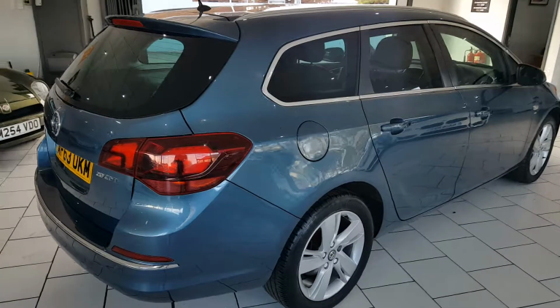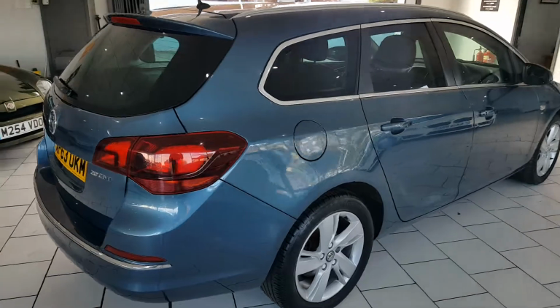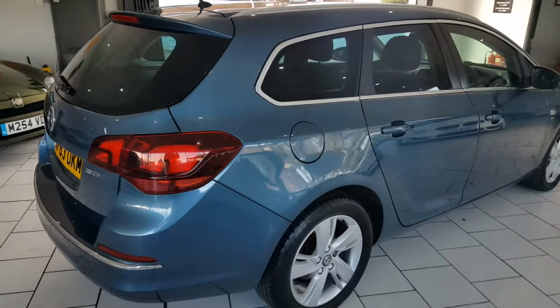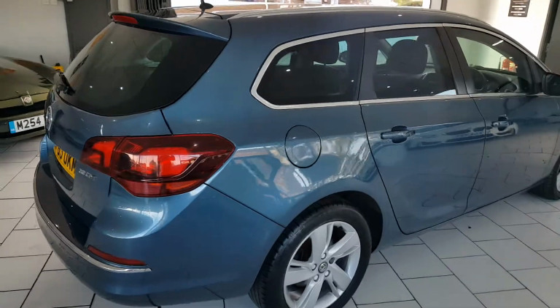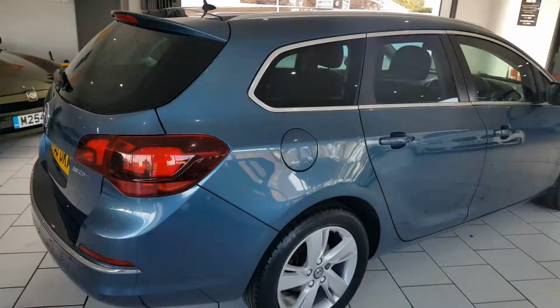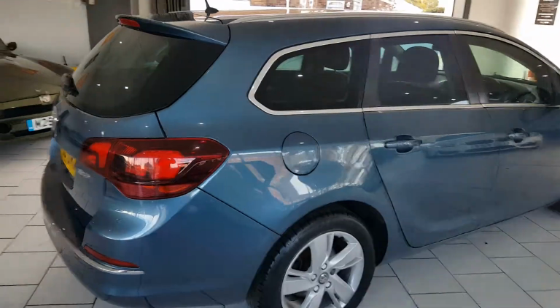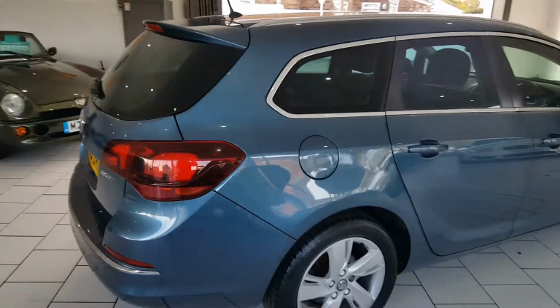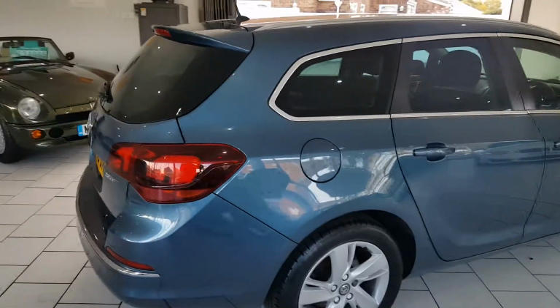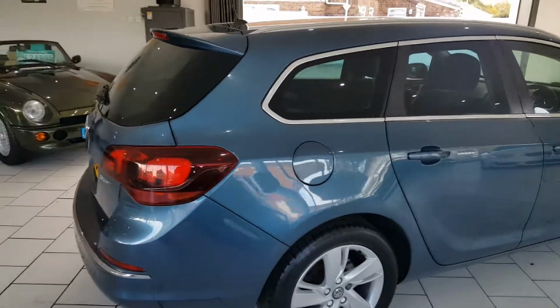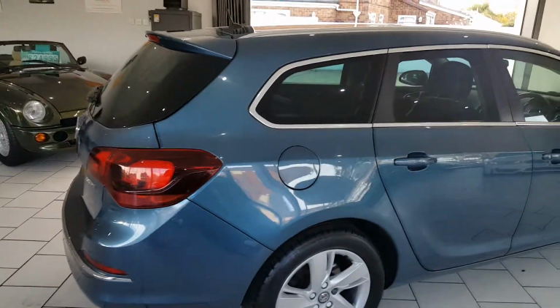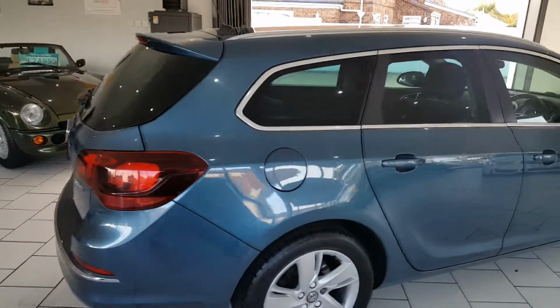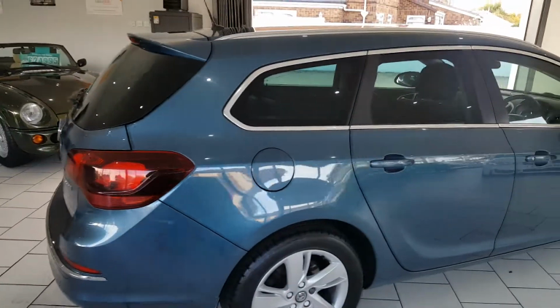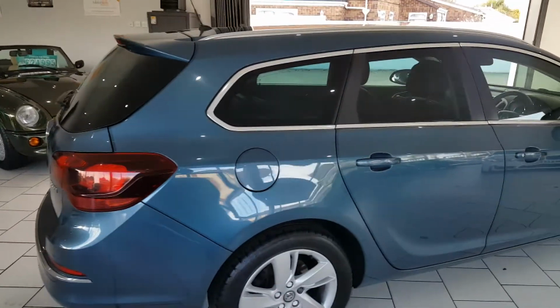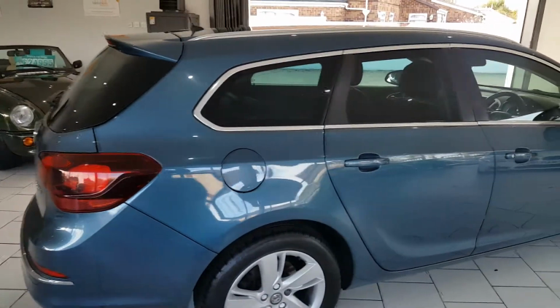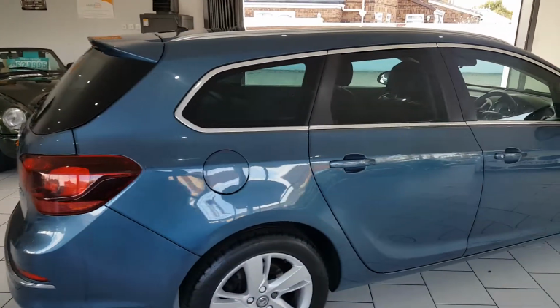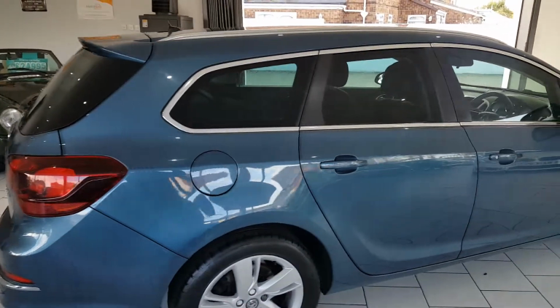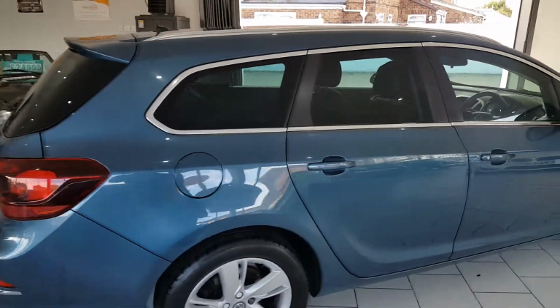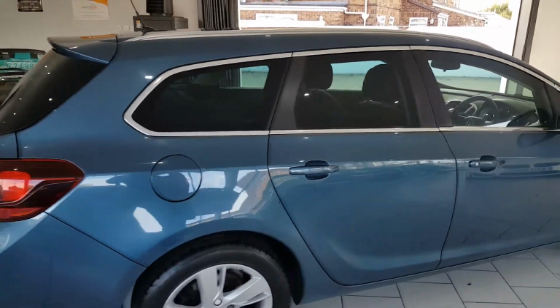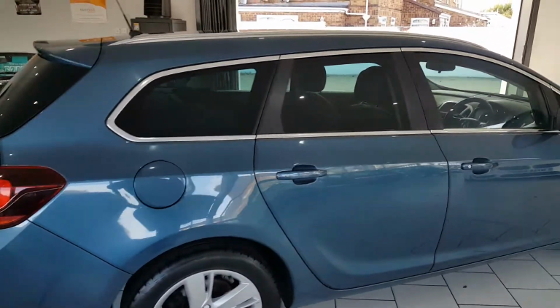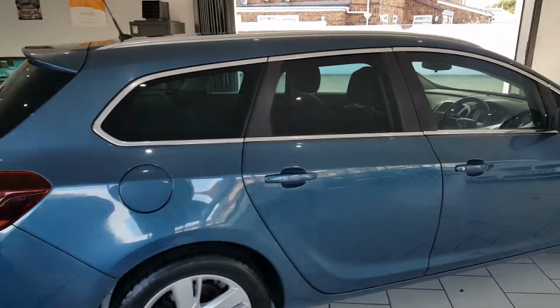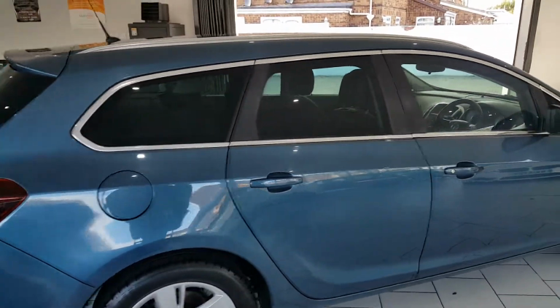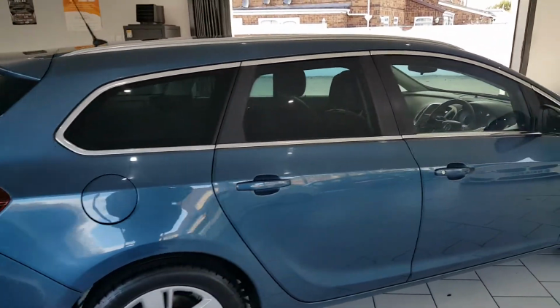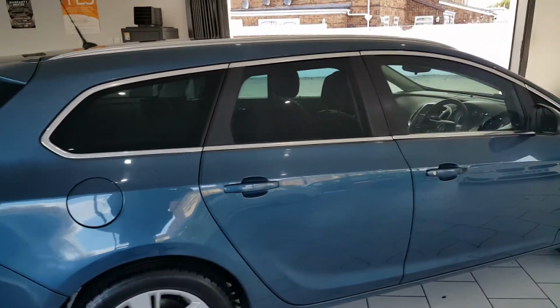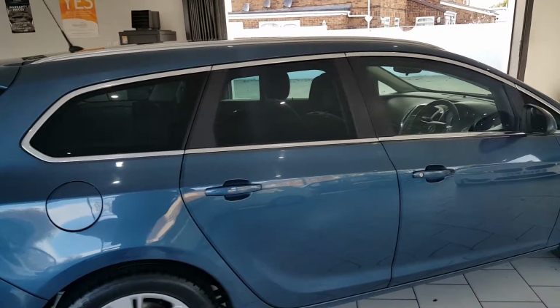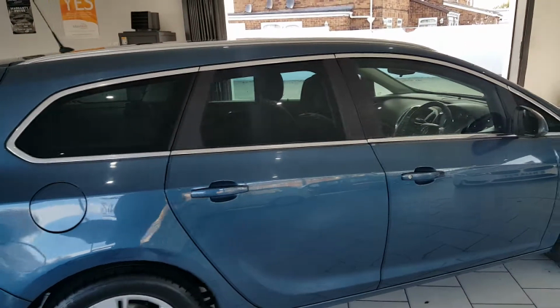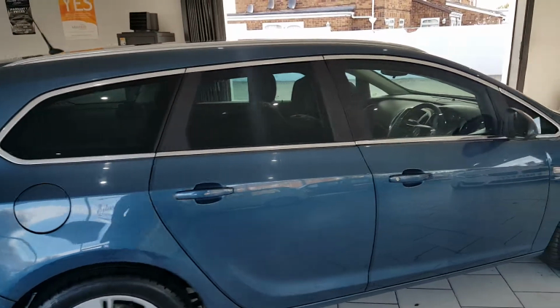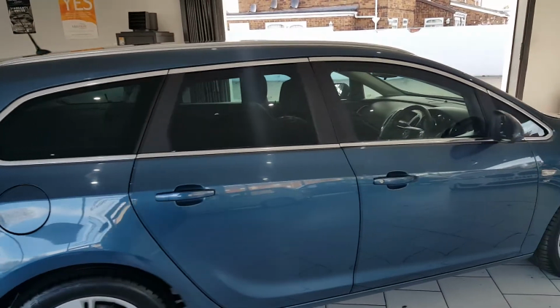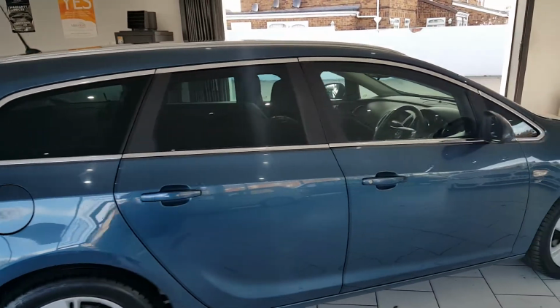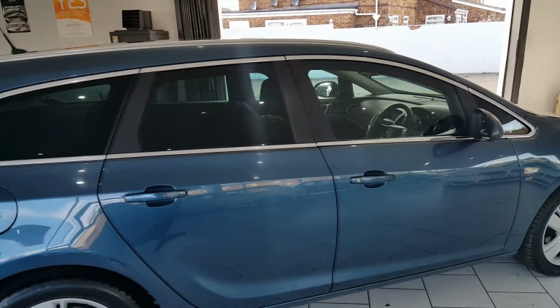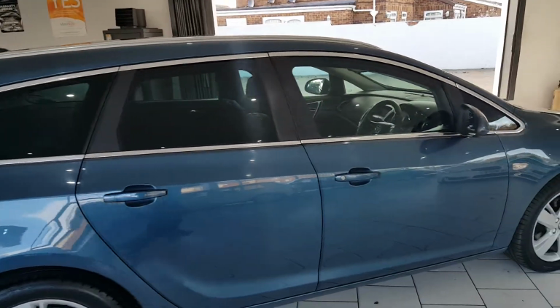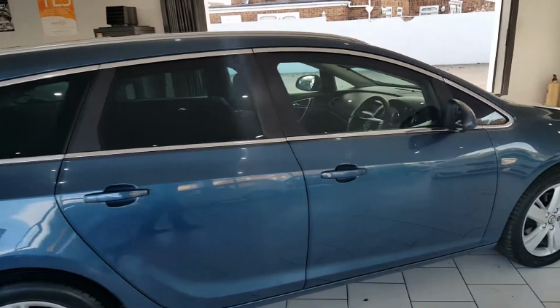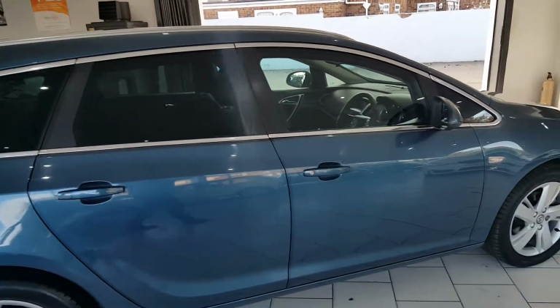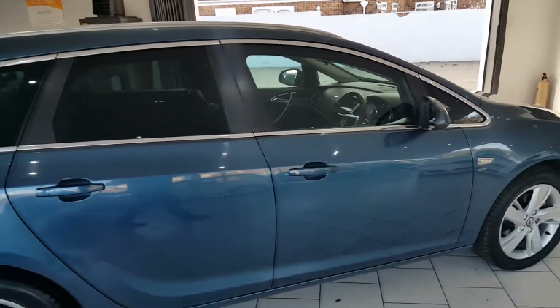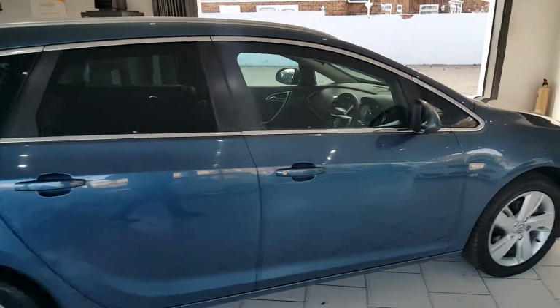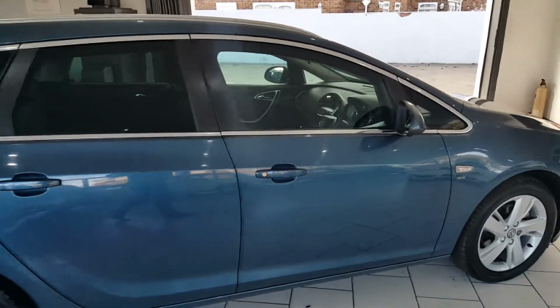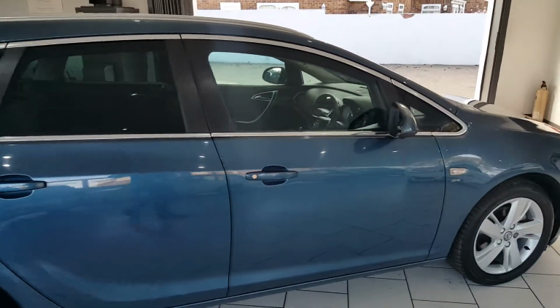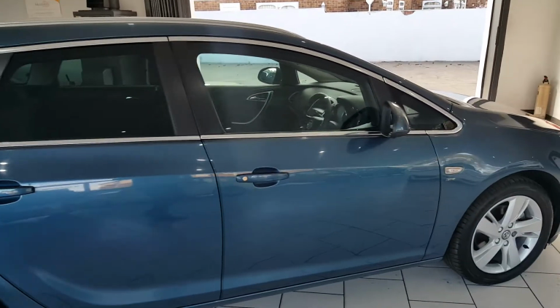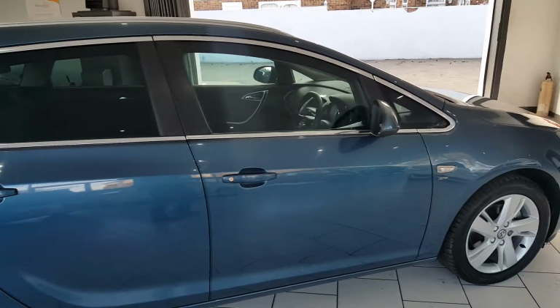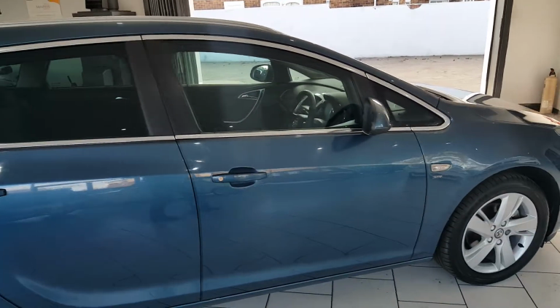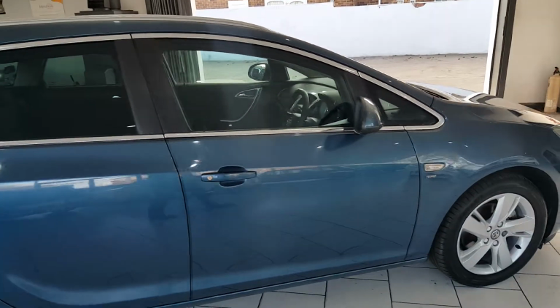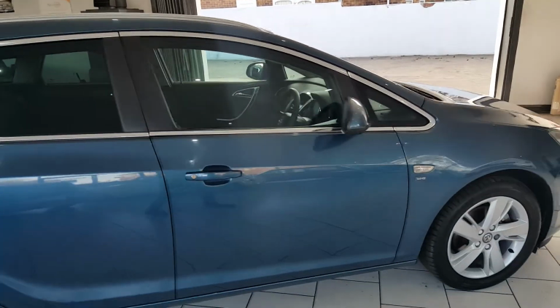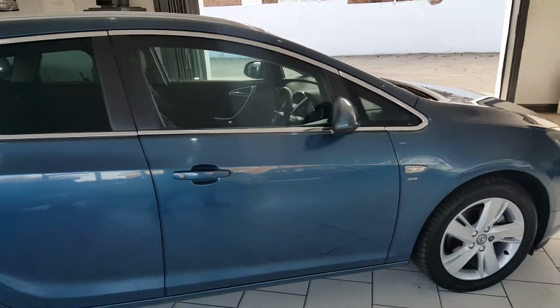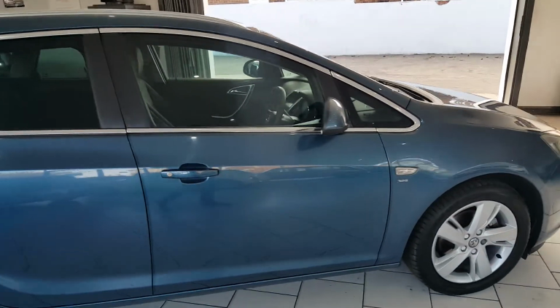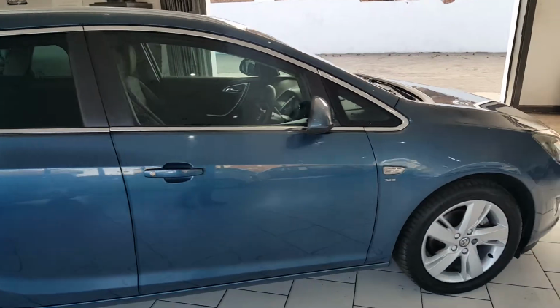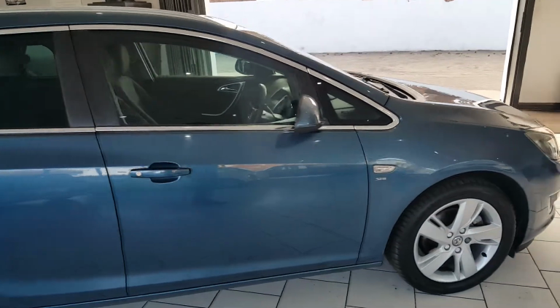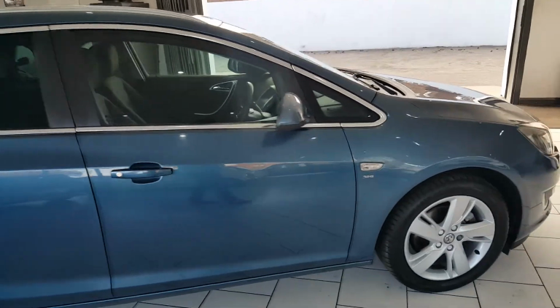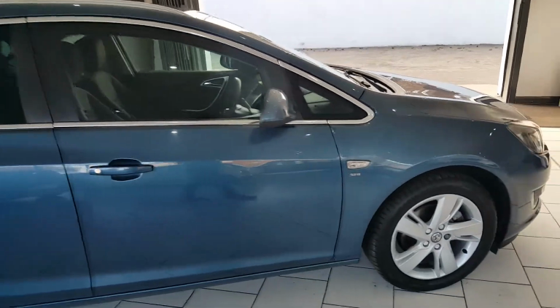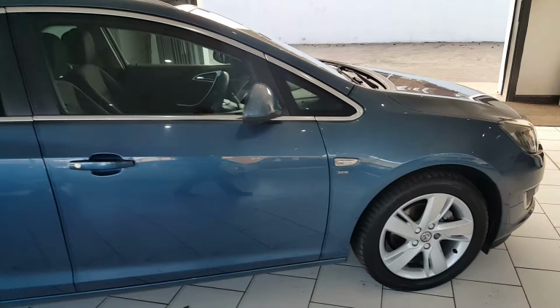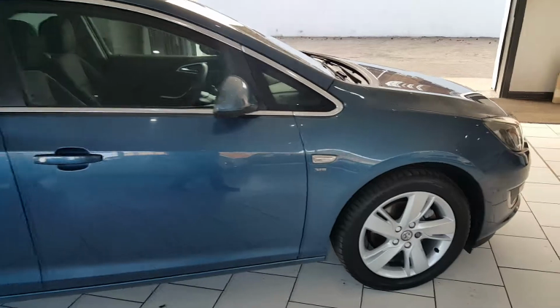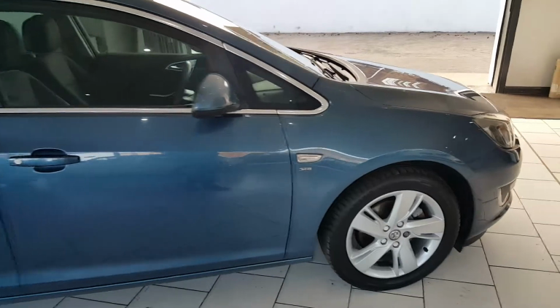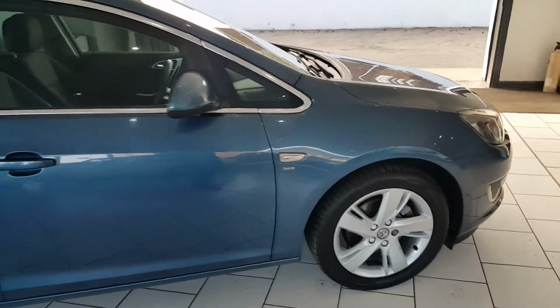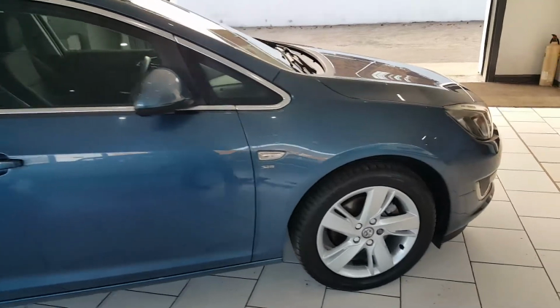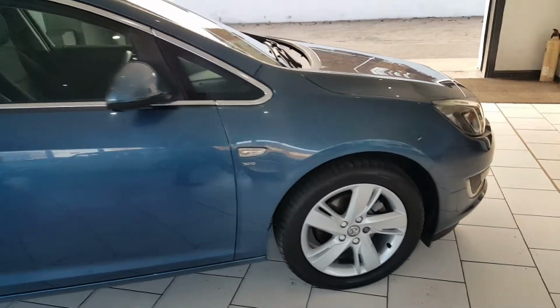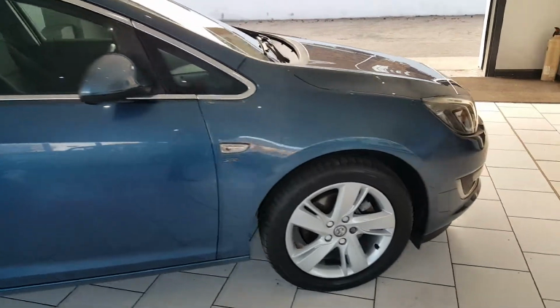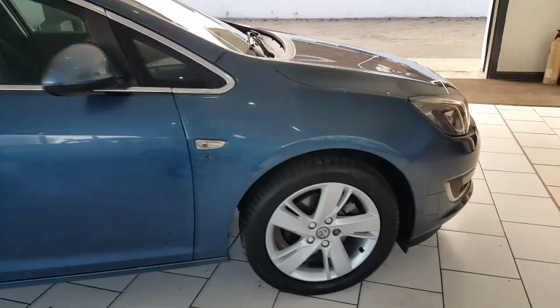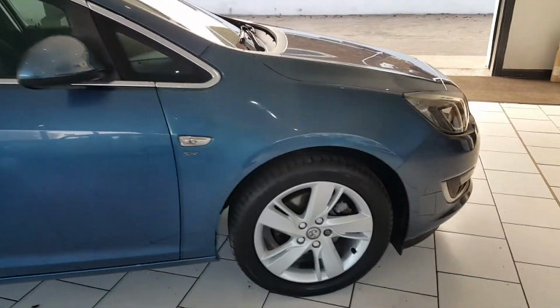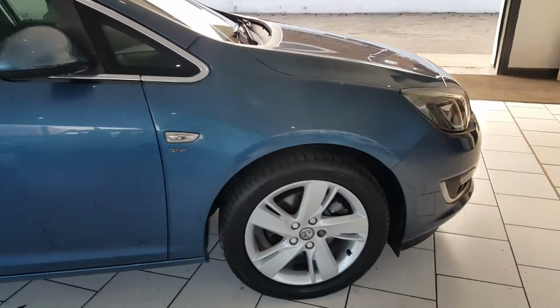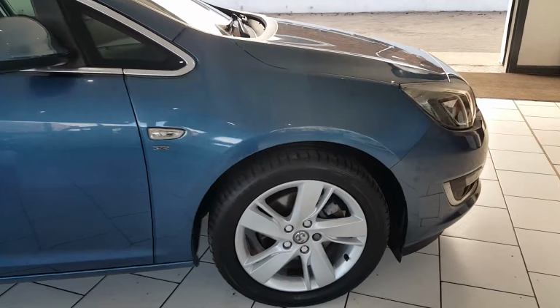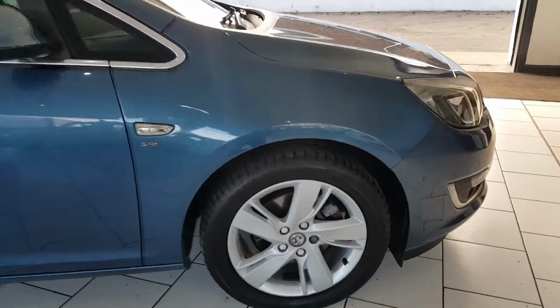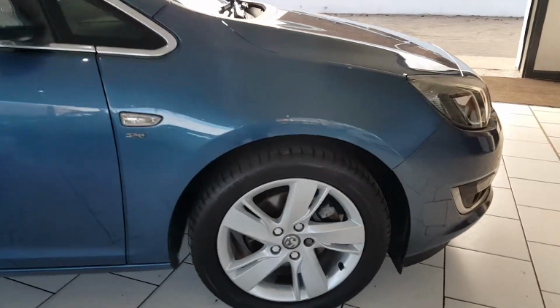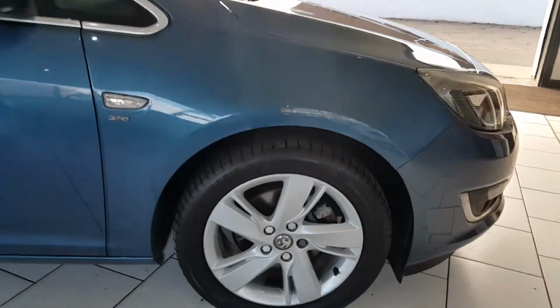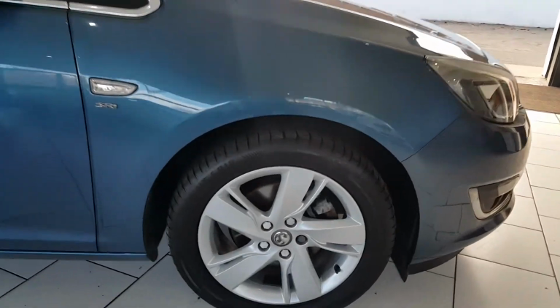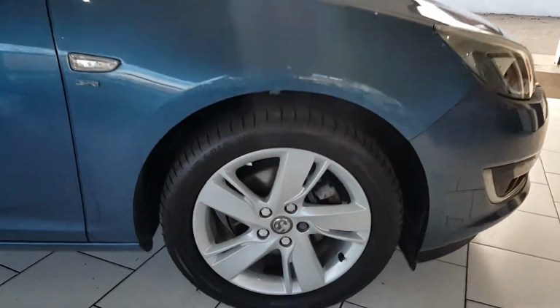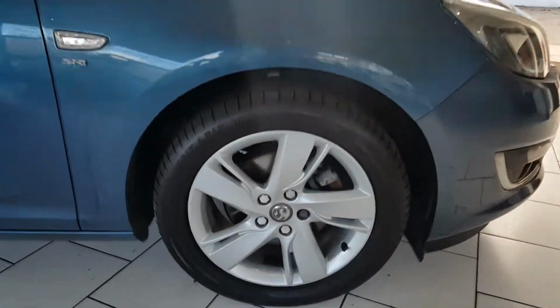It's been fitted with front and rear parking sensors. It's finished in this lovely blue metallic with 5-spoke alloy wheels.